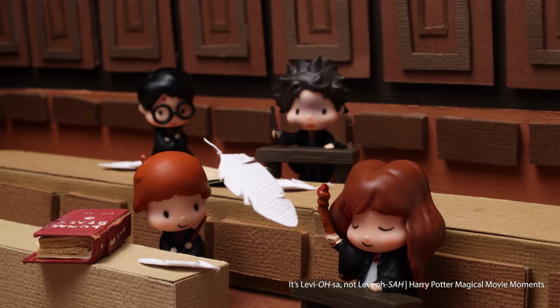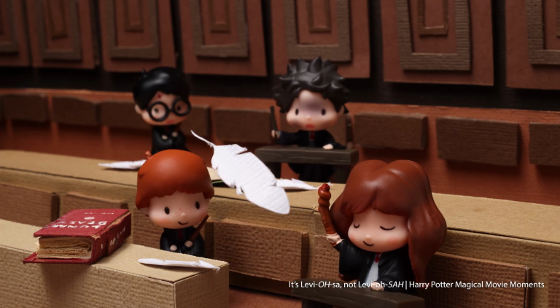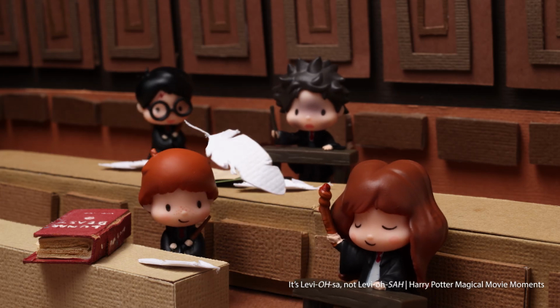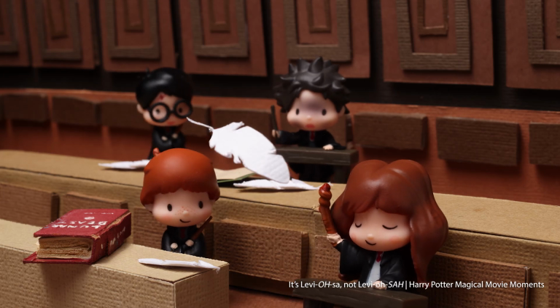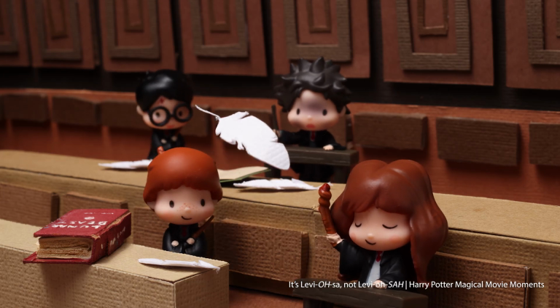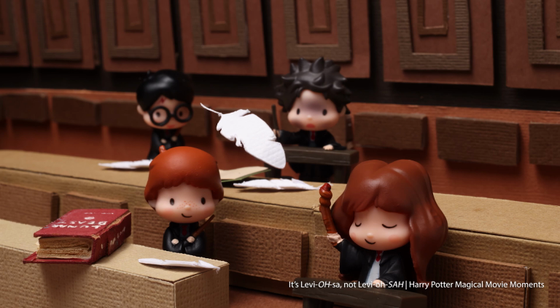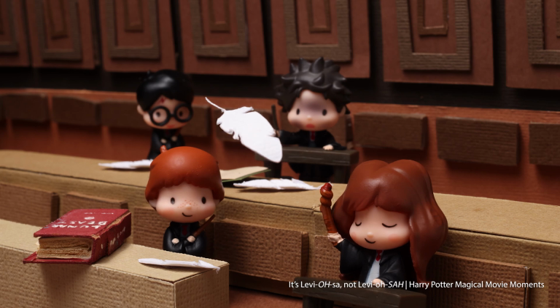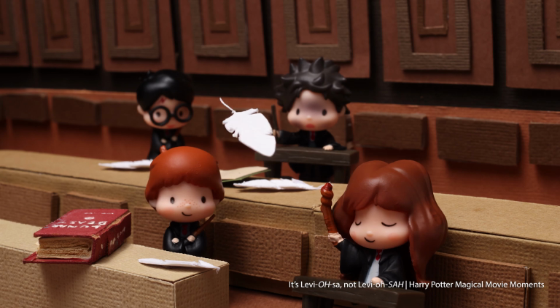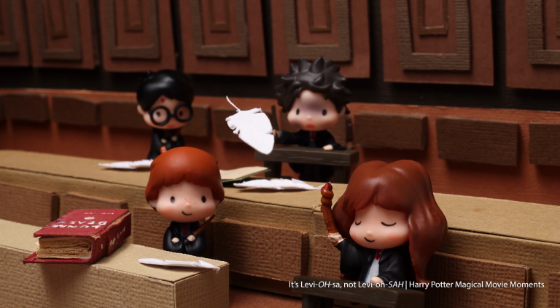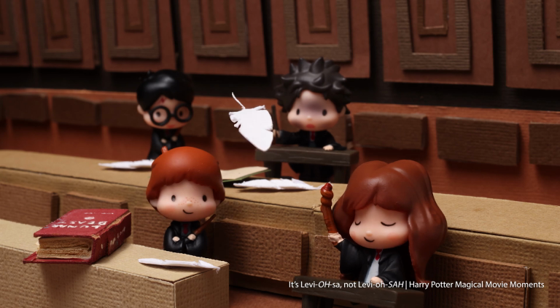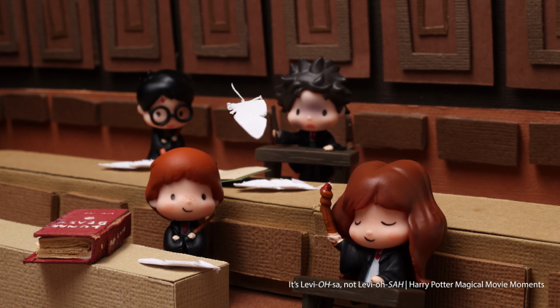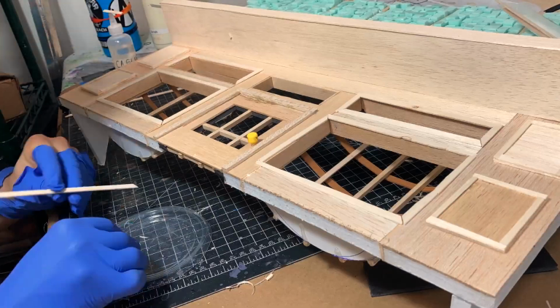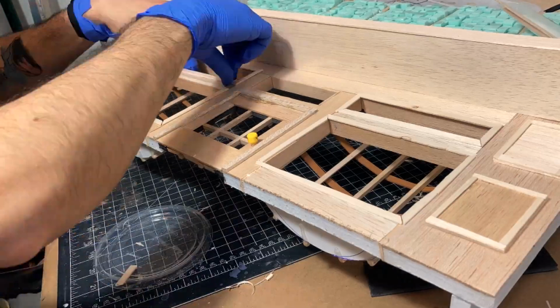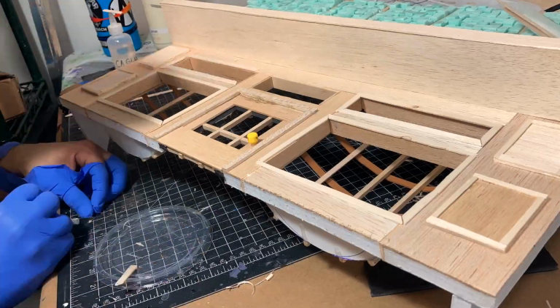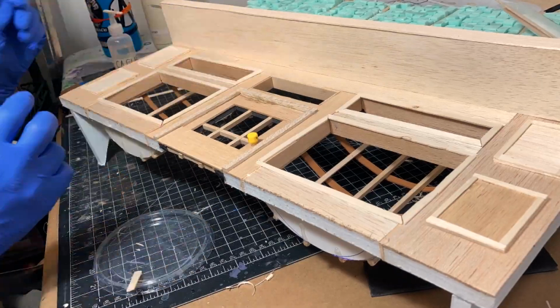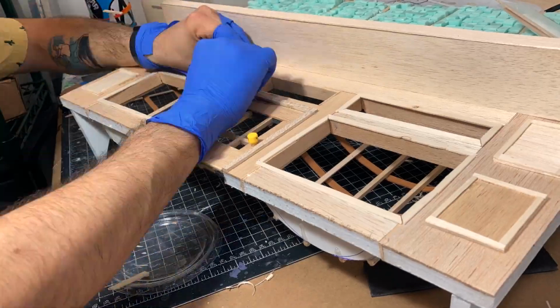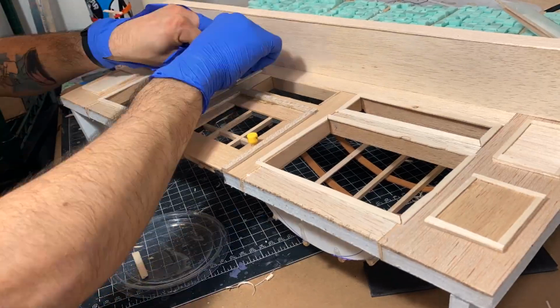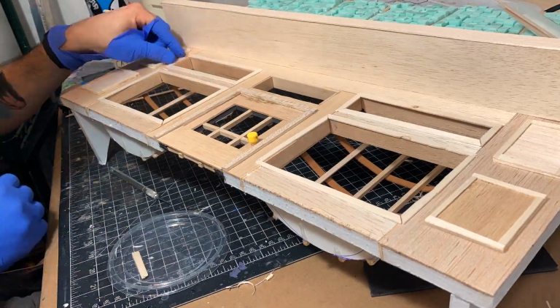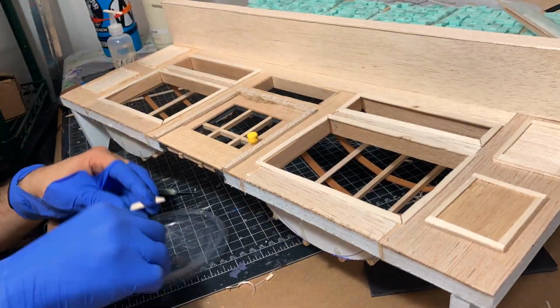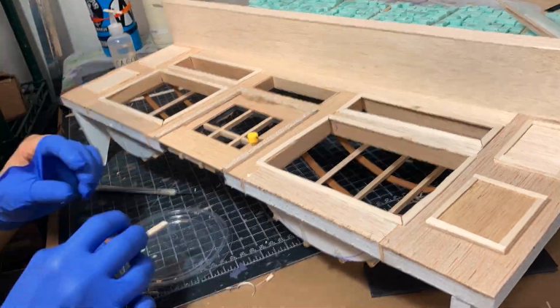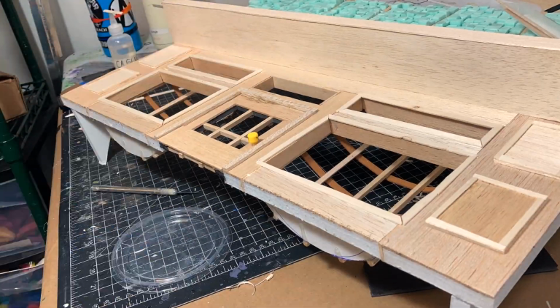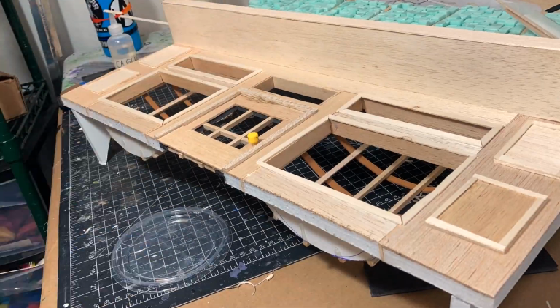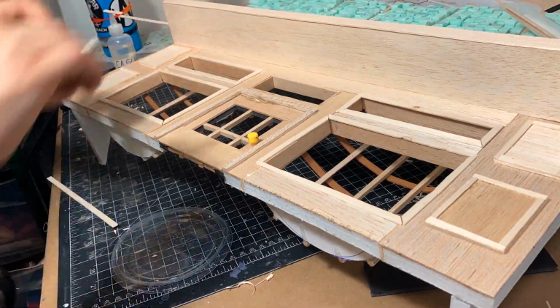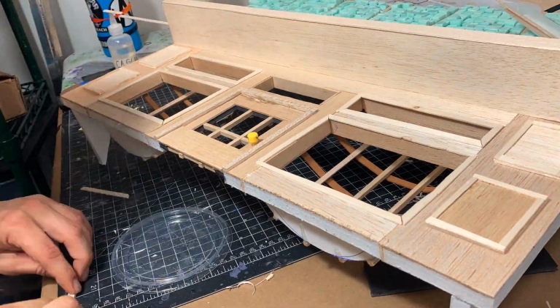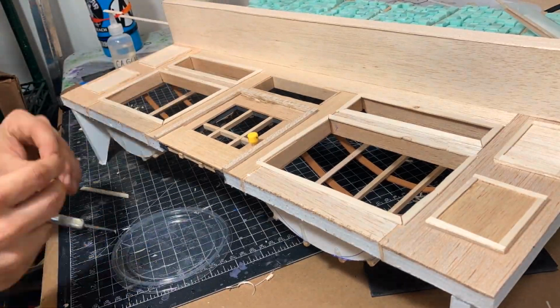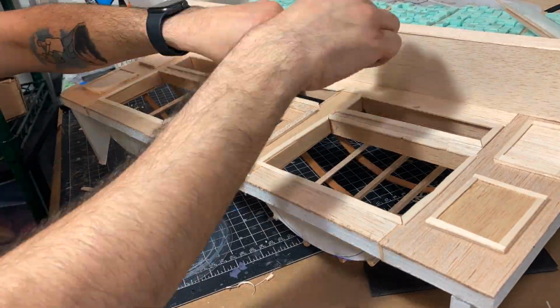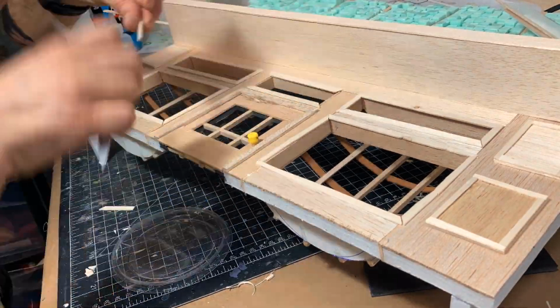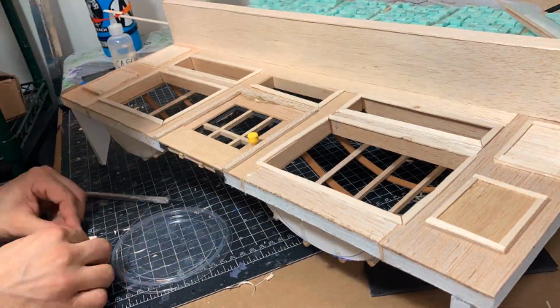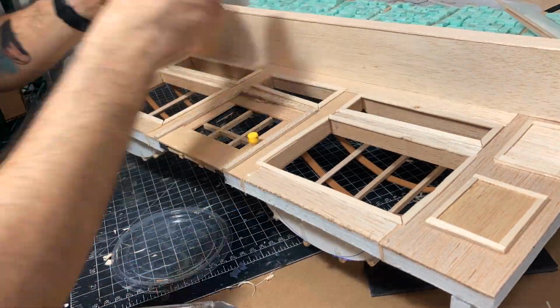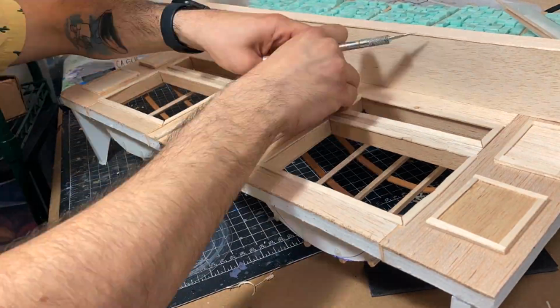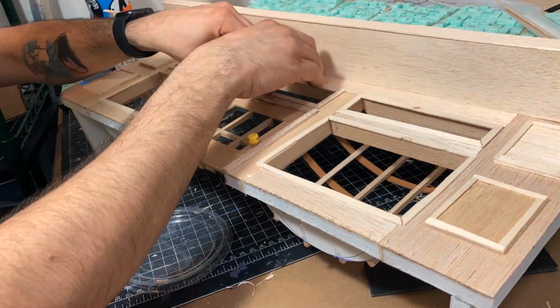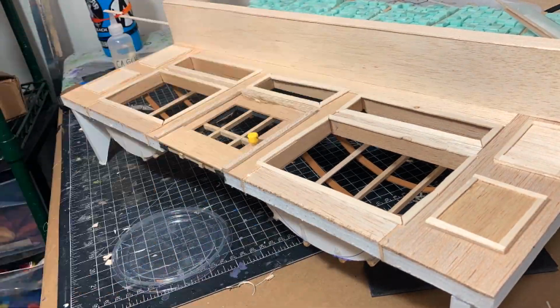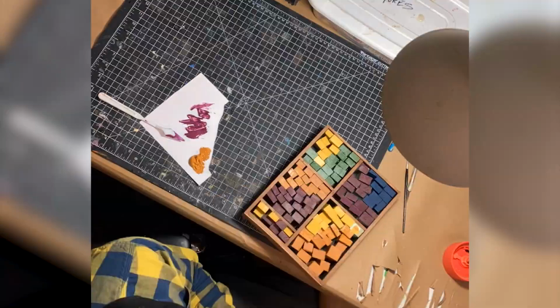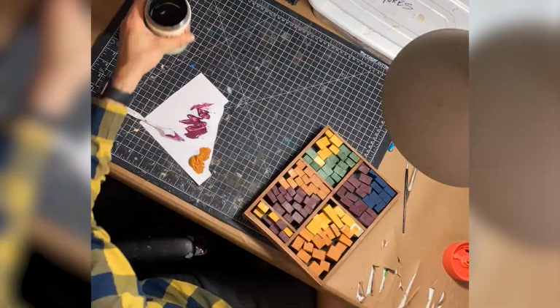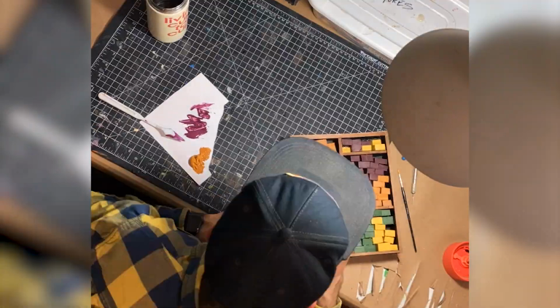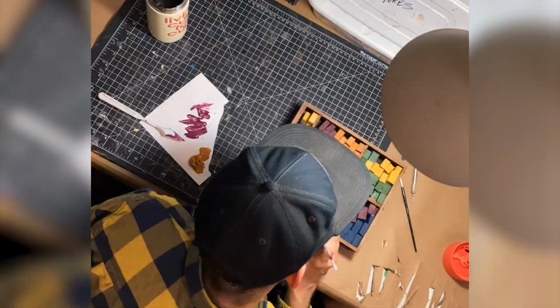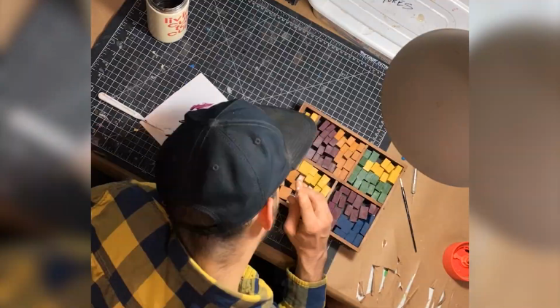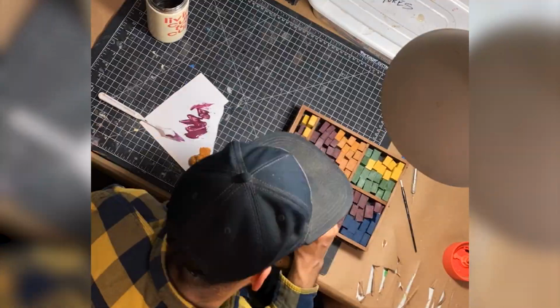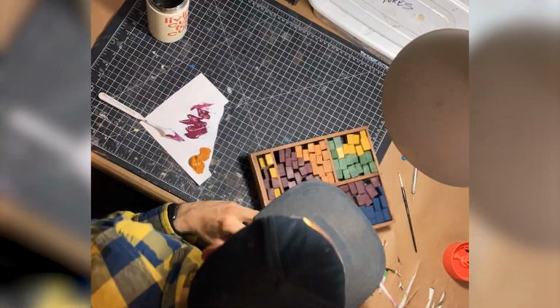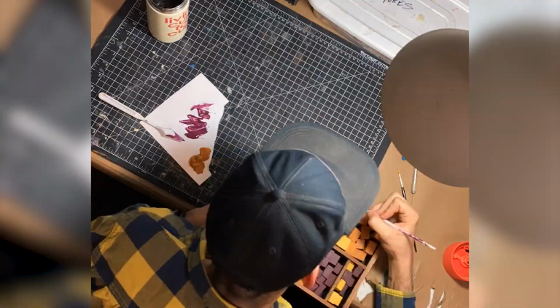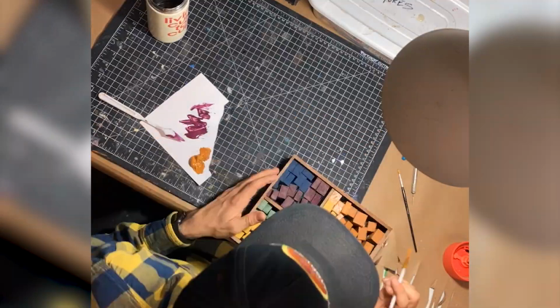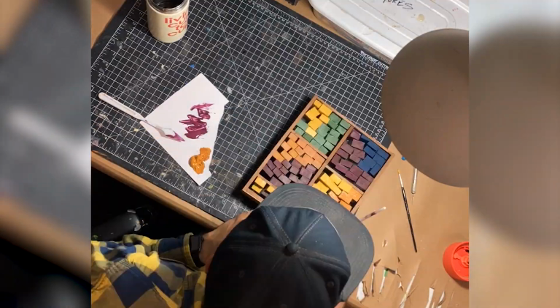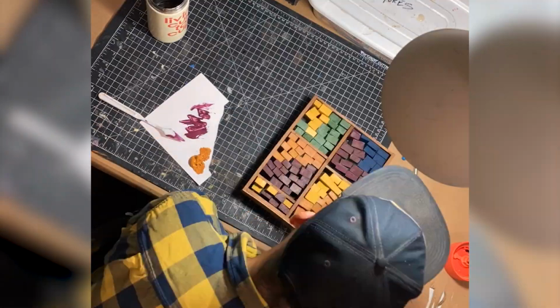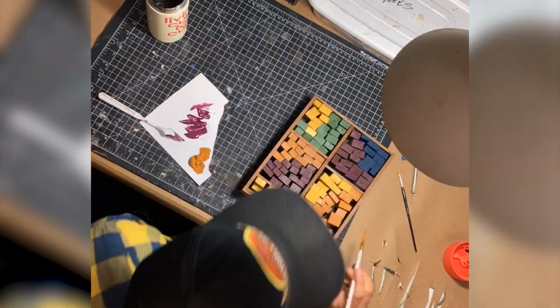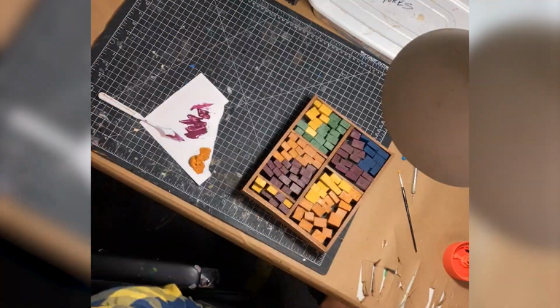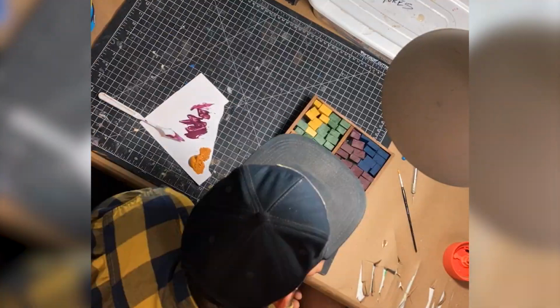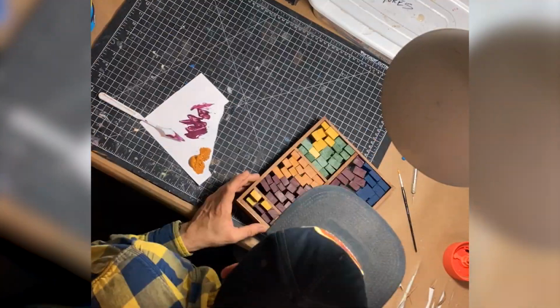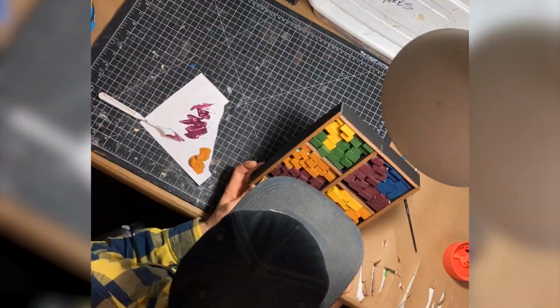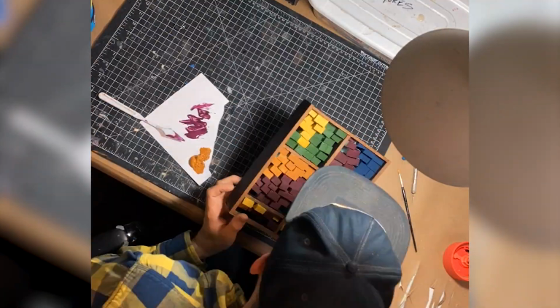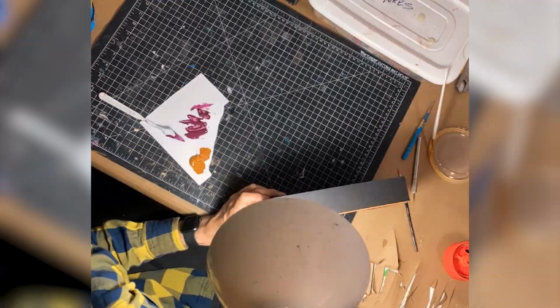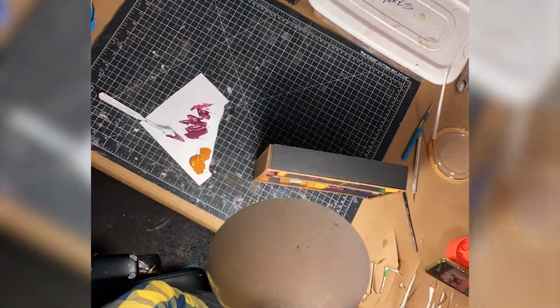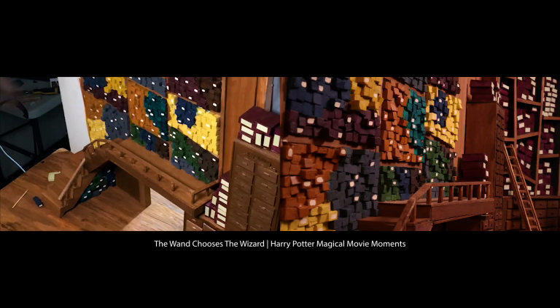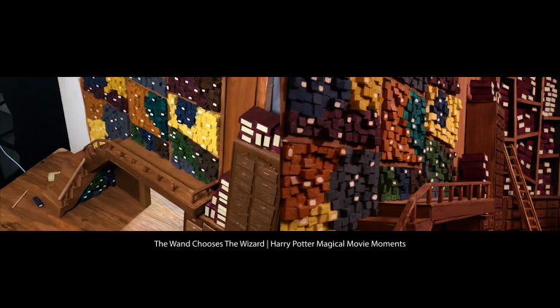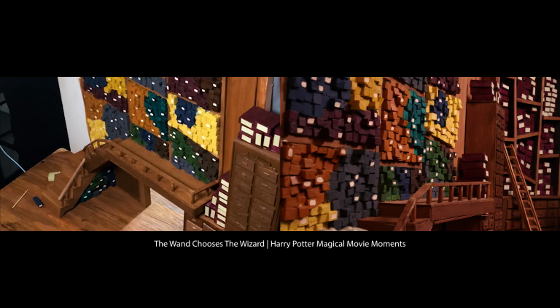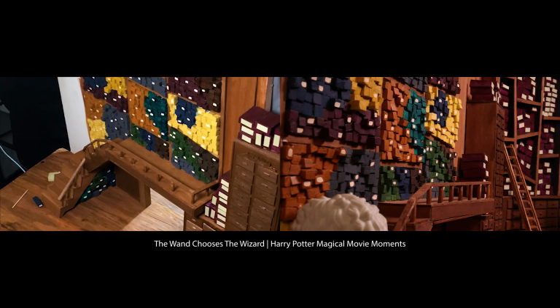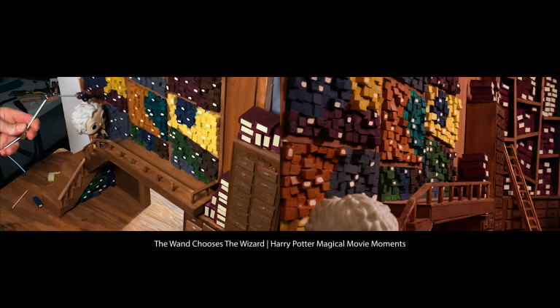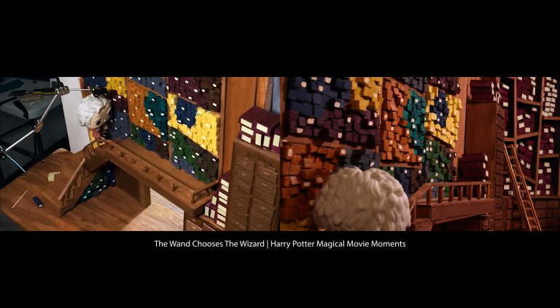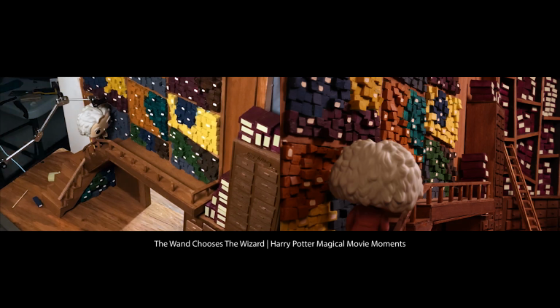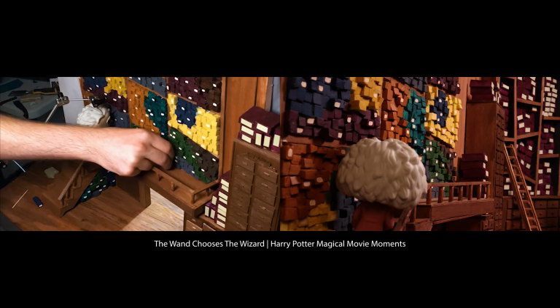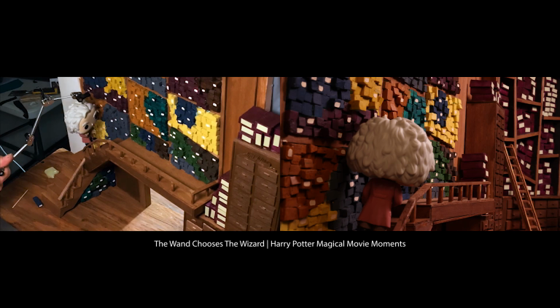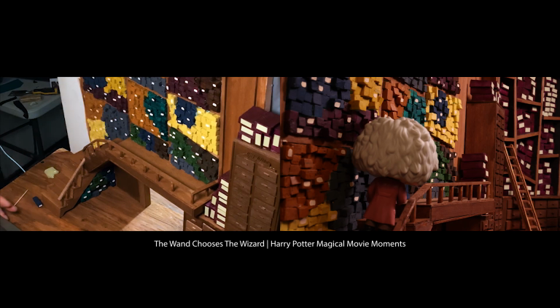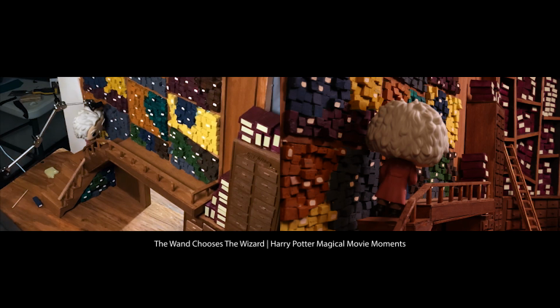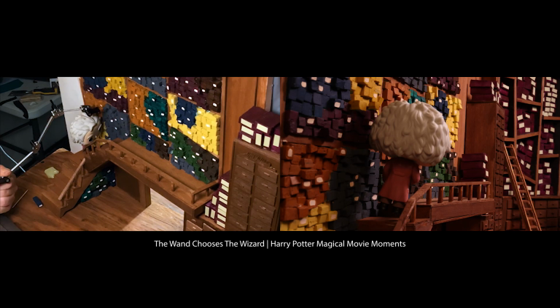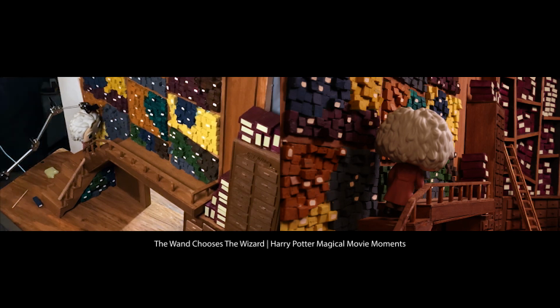Each magical movie moment is inspired by the Harry Potter films and every detail is brought to life with stop motion animation.